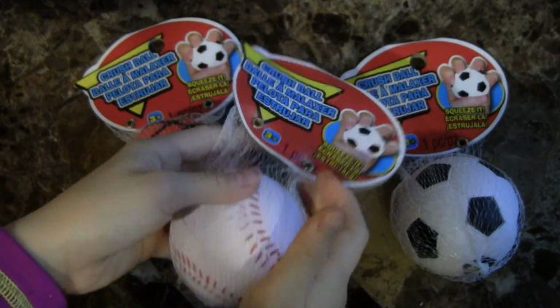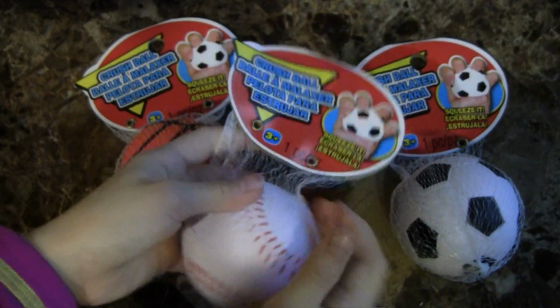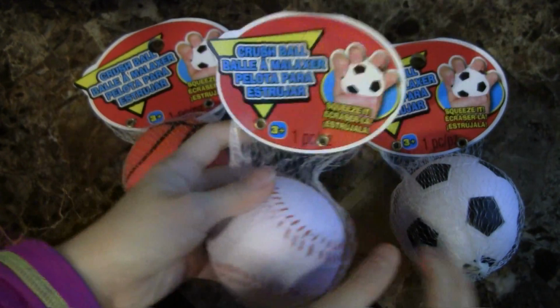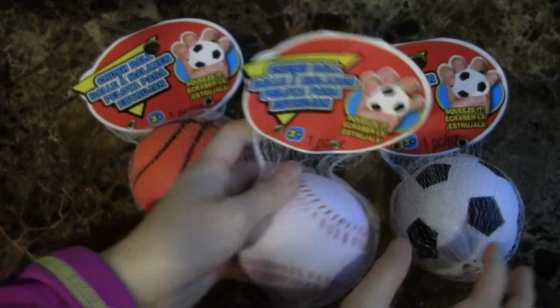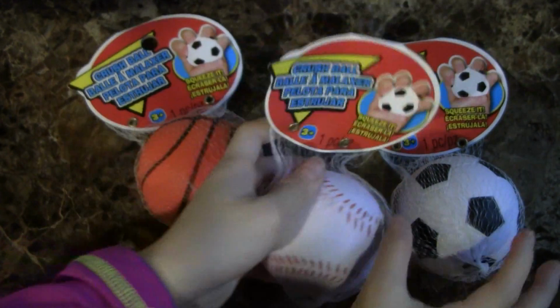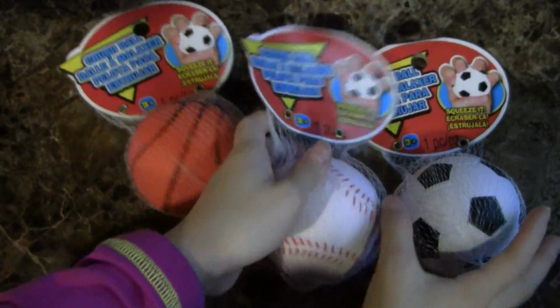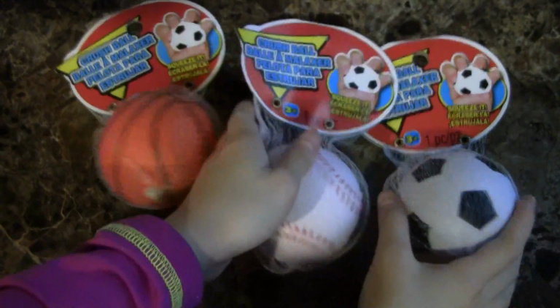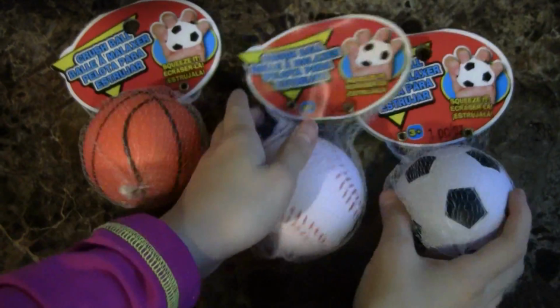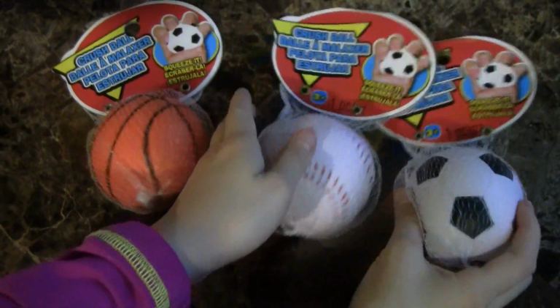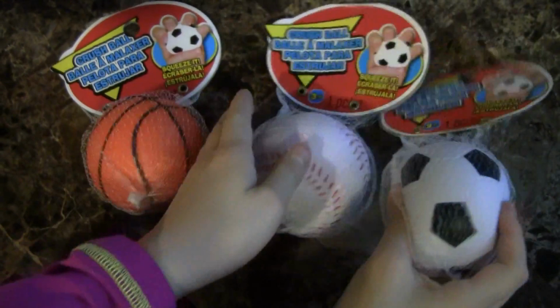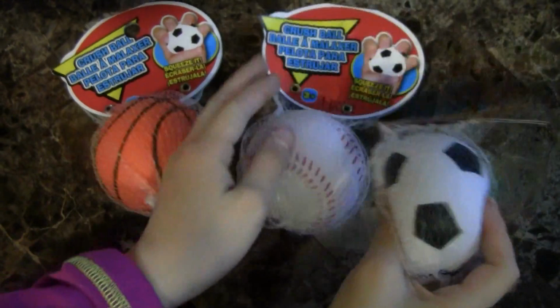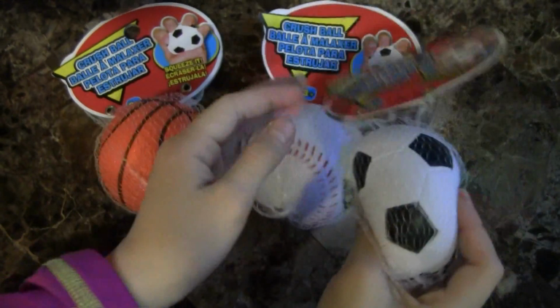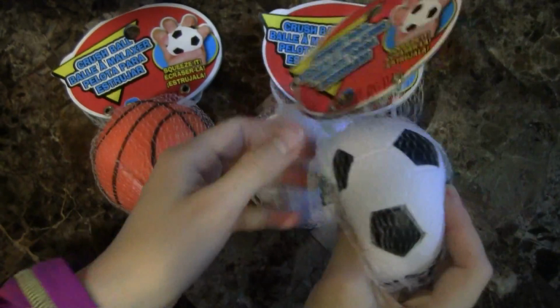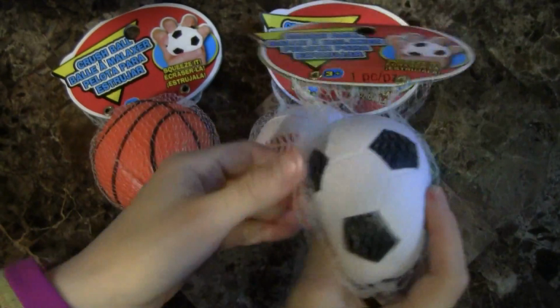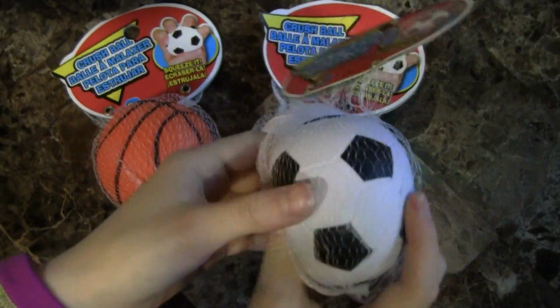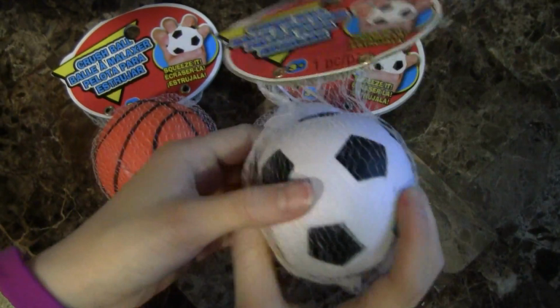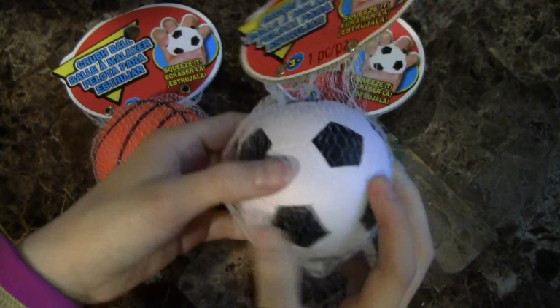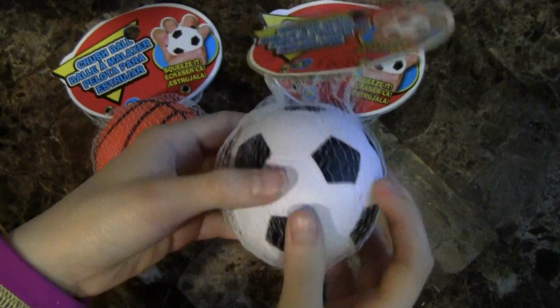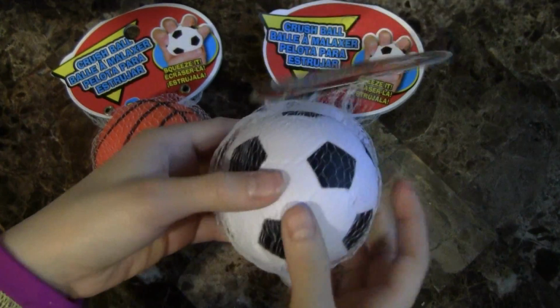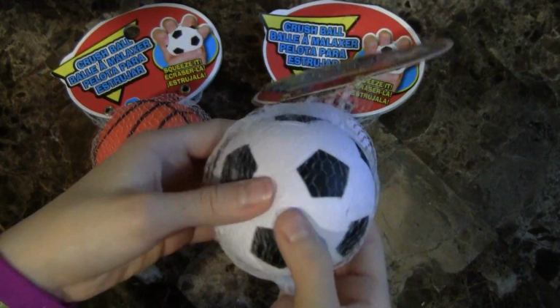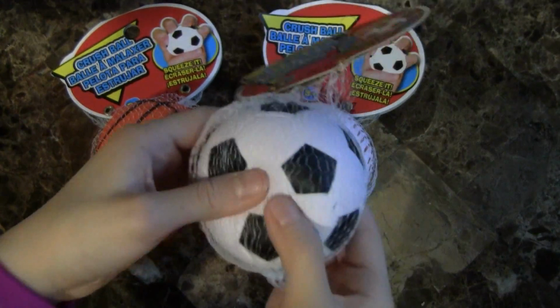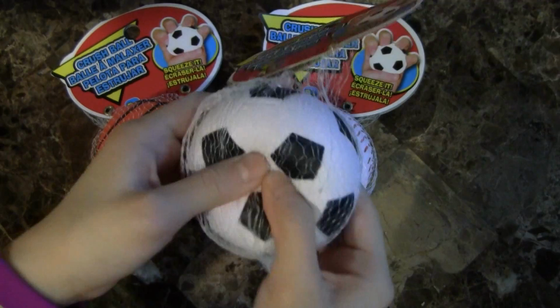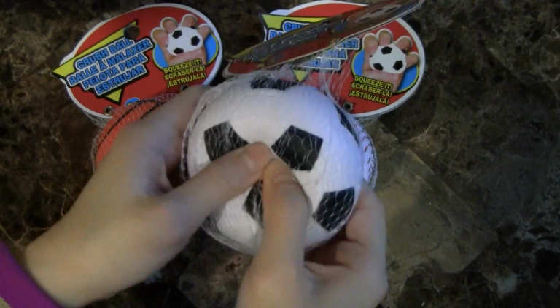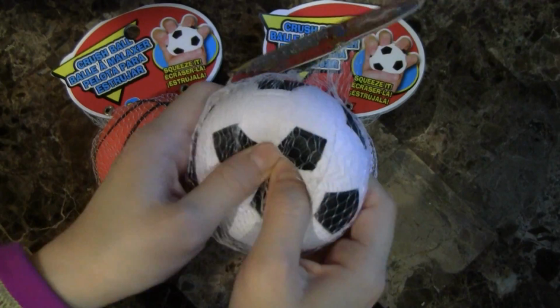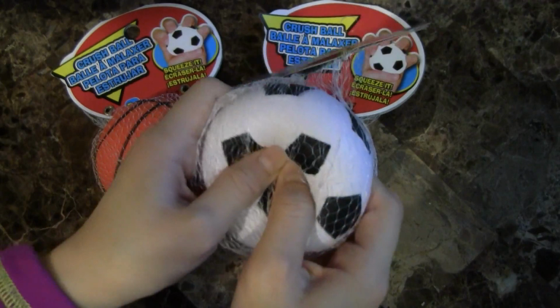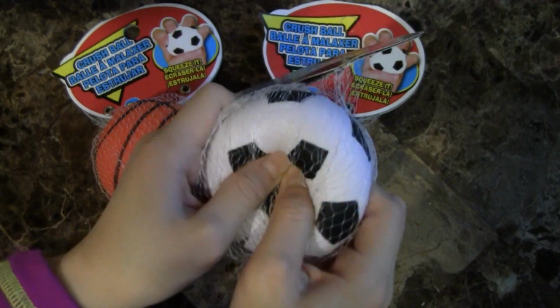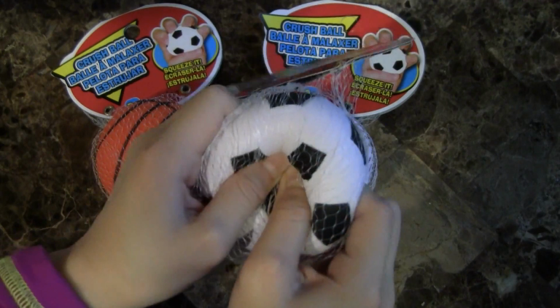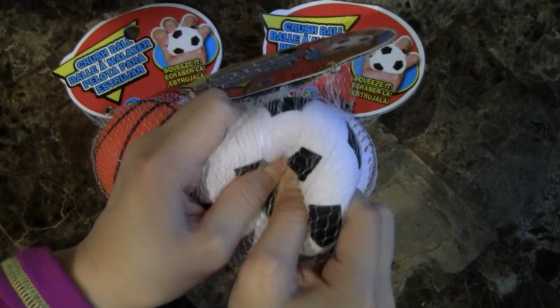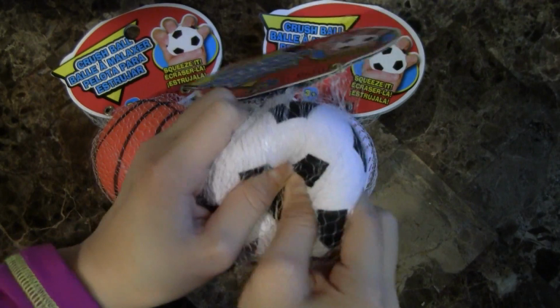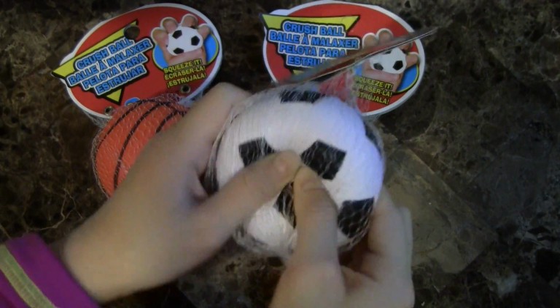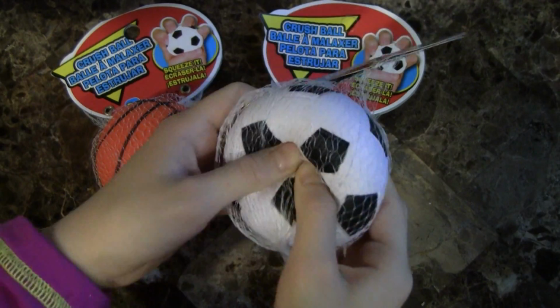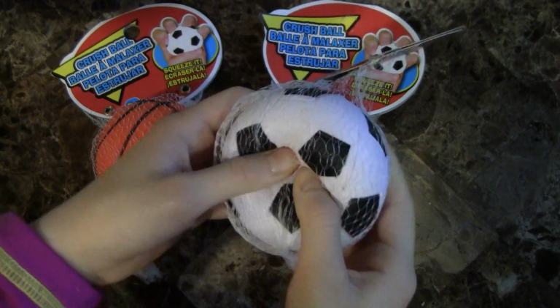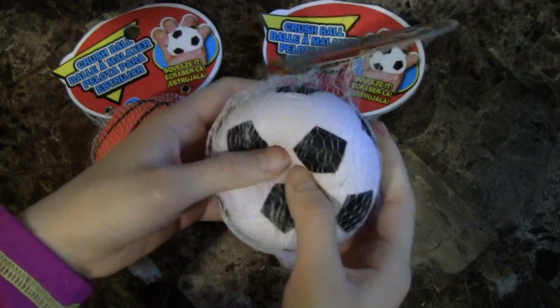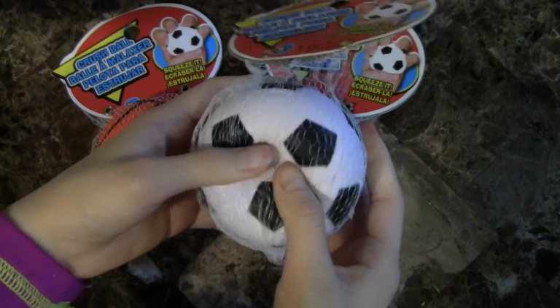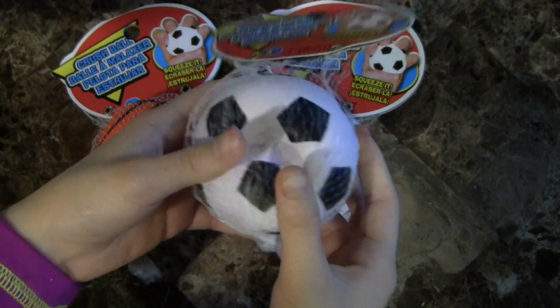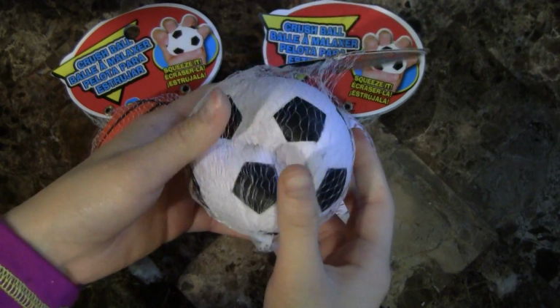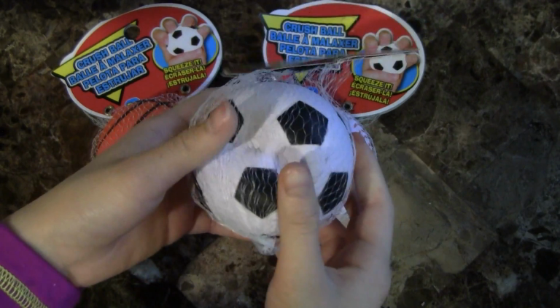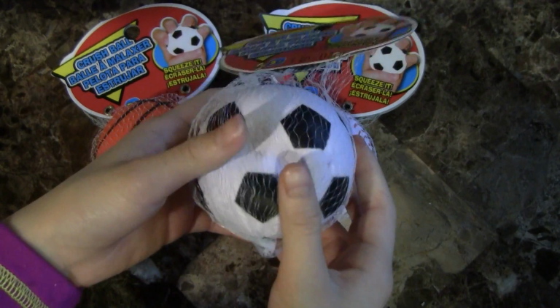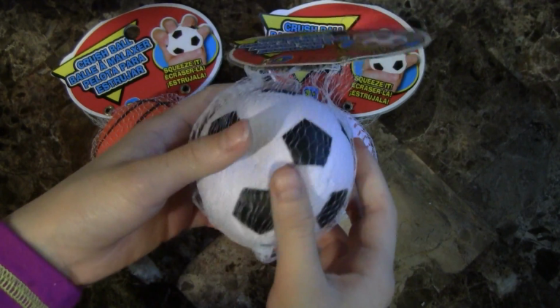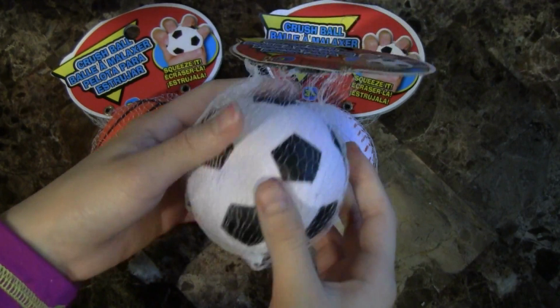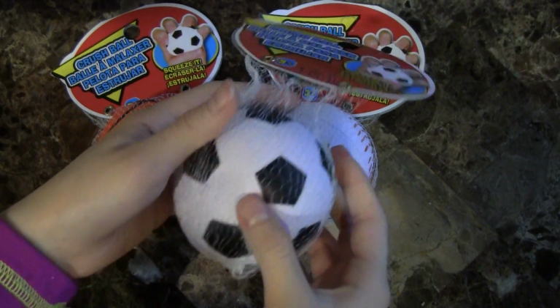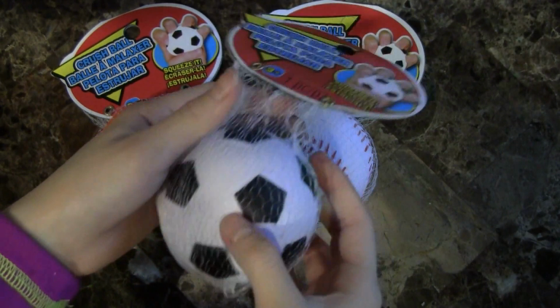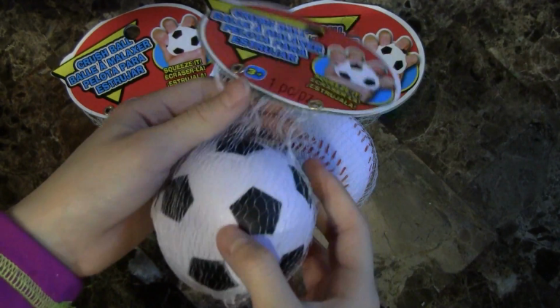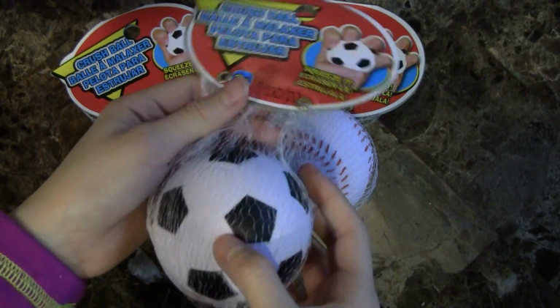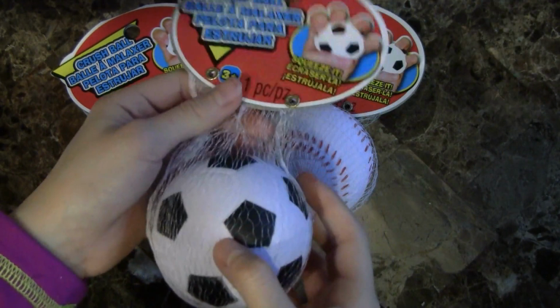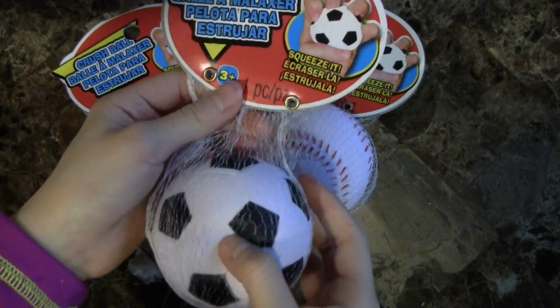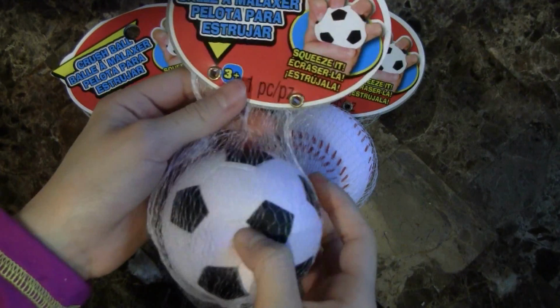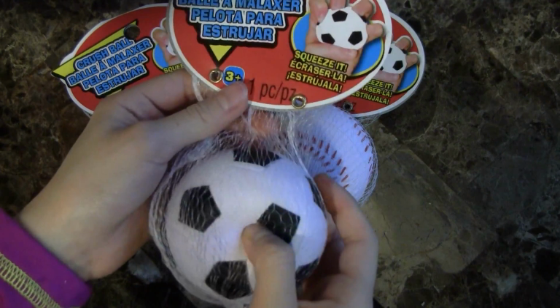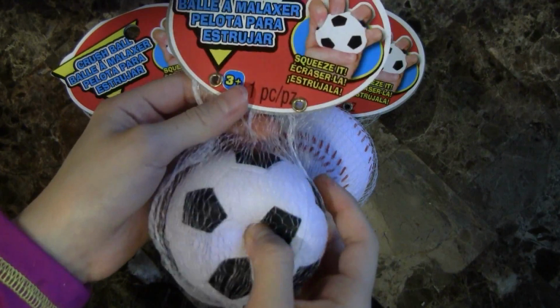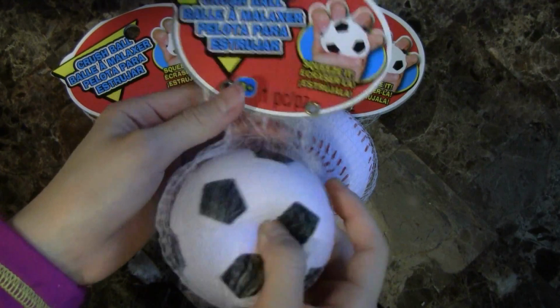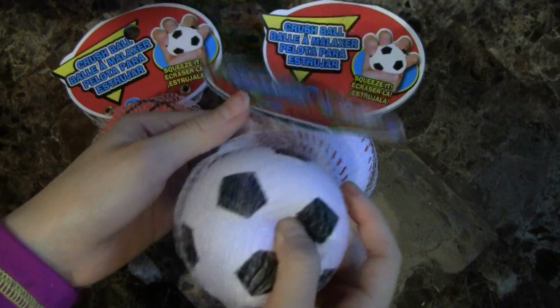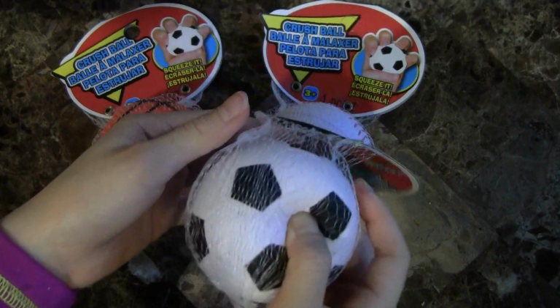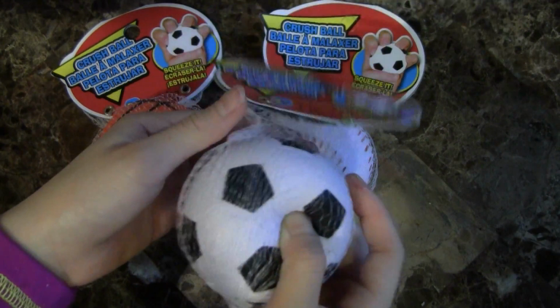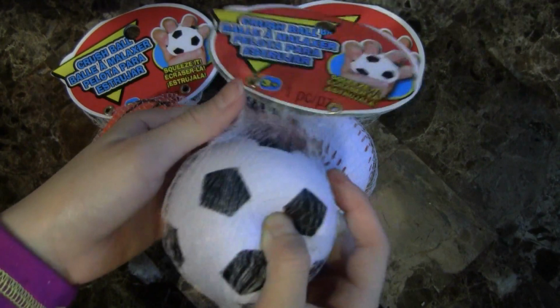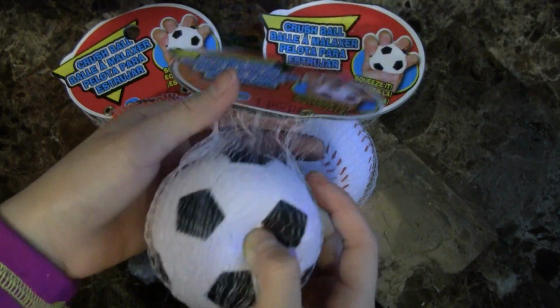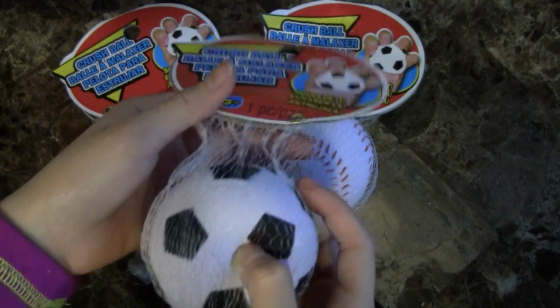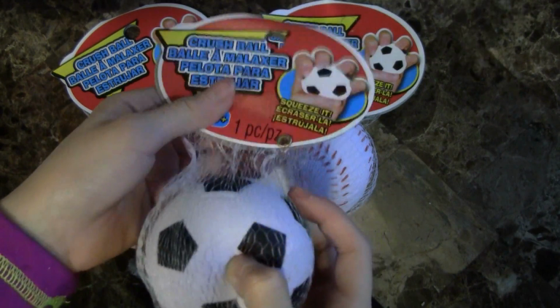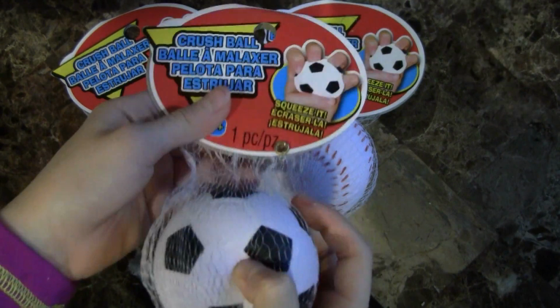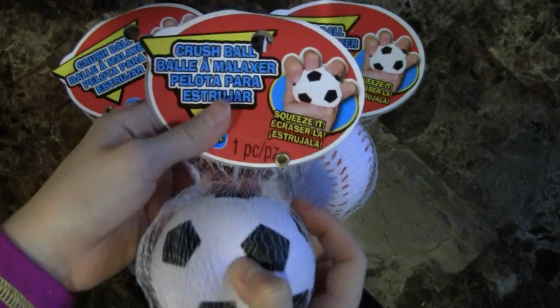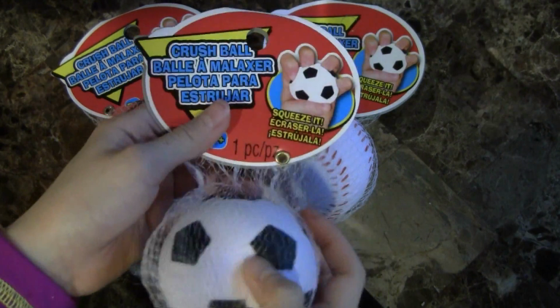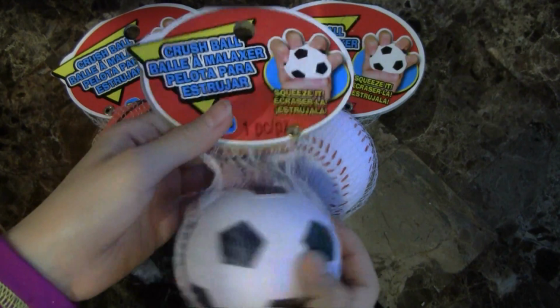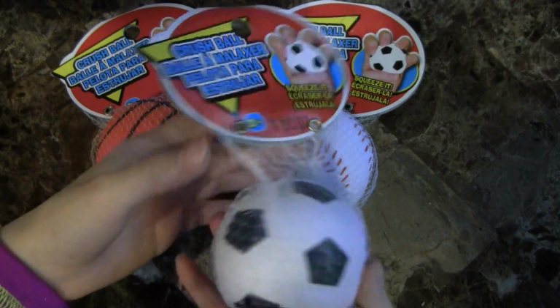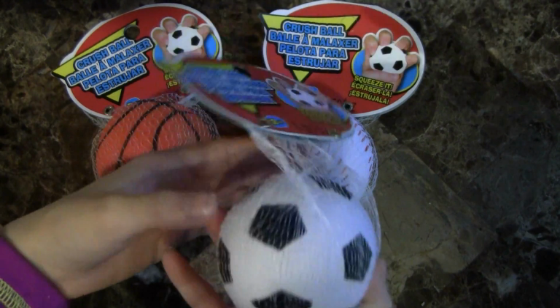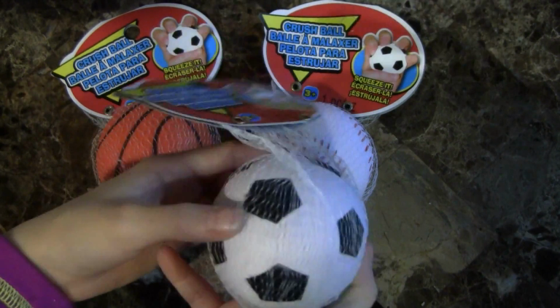The last one we have is this soccer ball. It is also slow rising, and I don't really need to show you the tag.